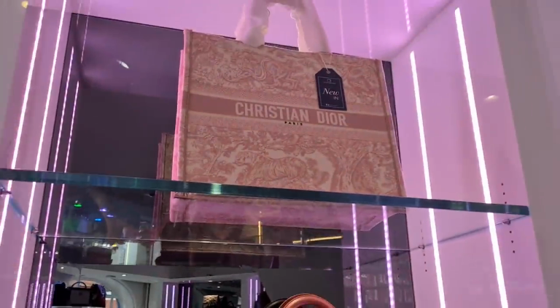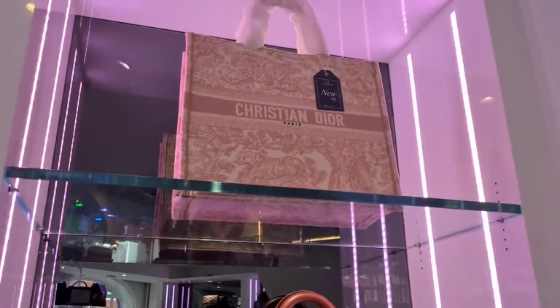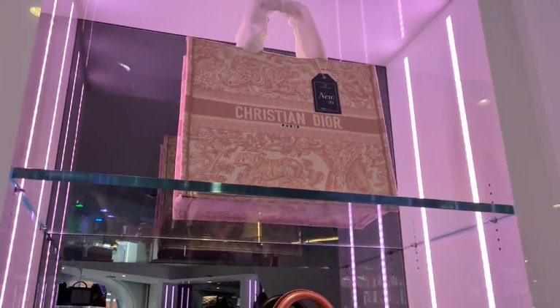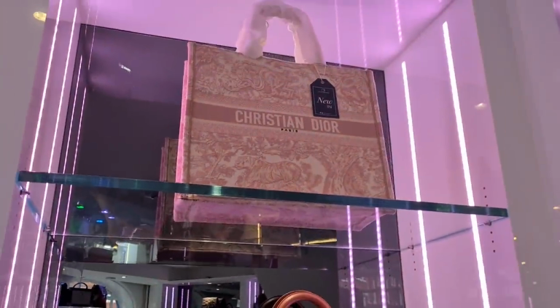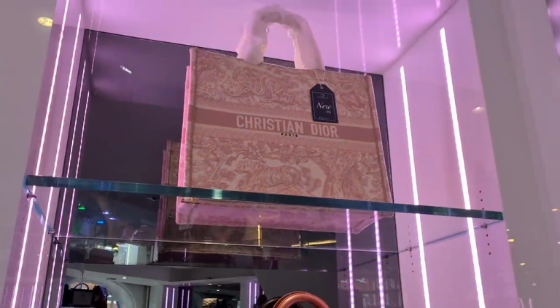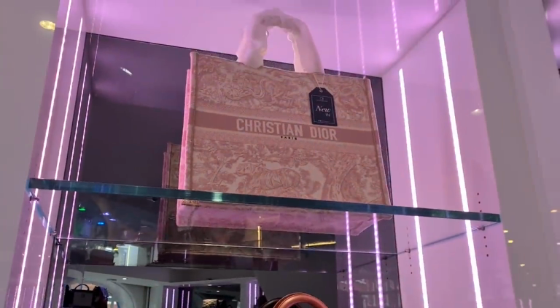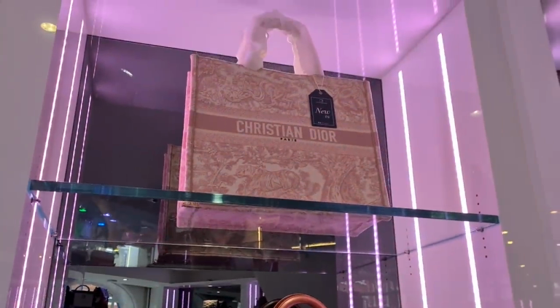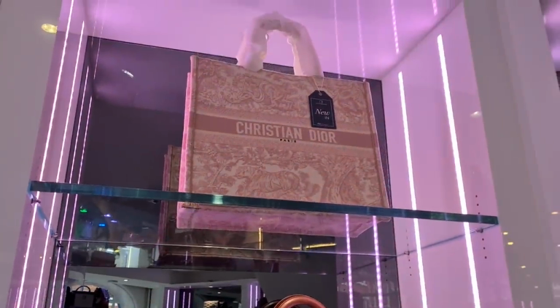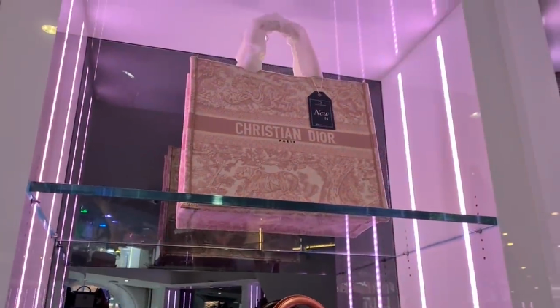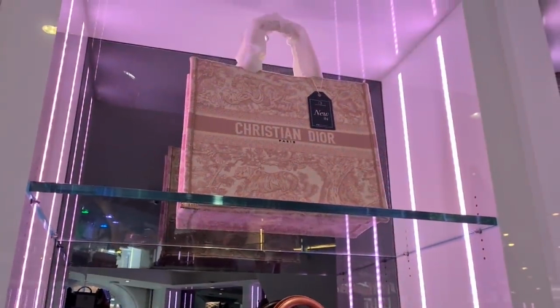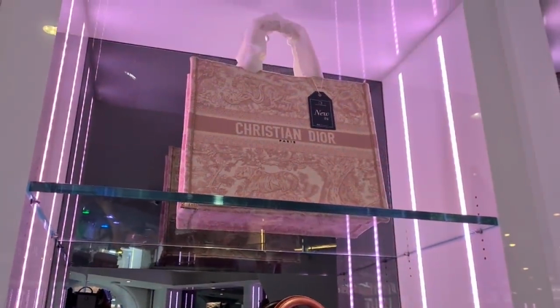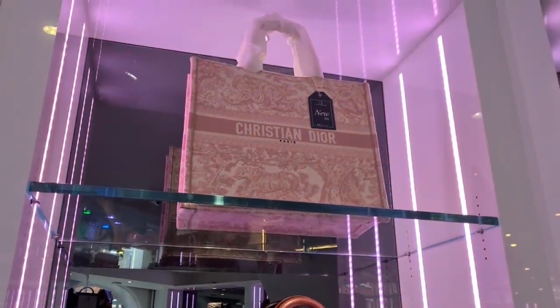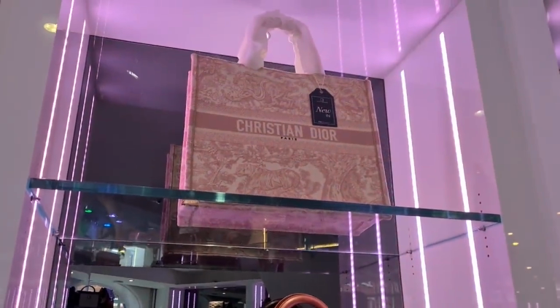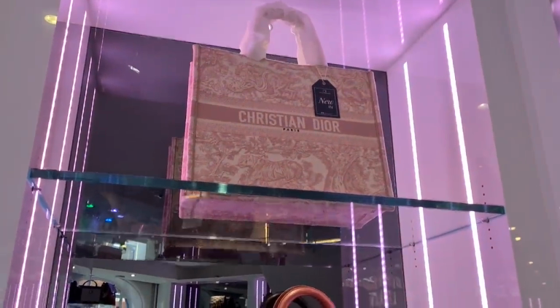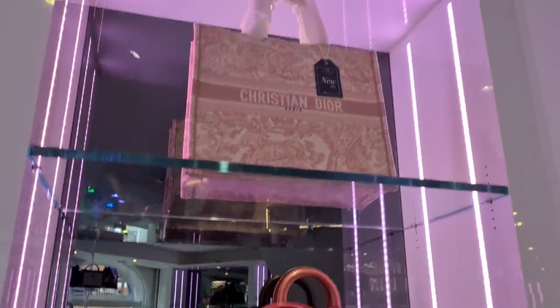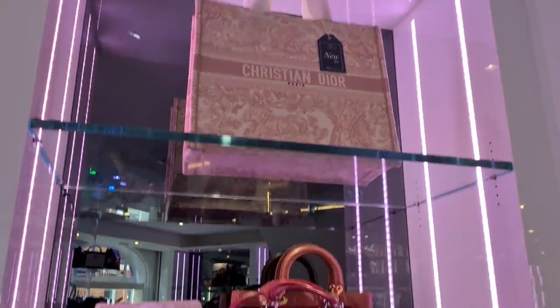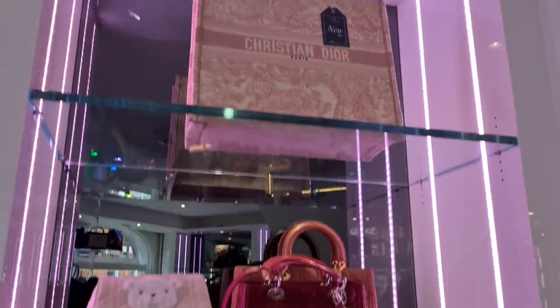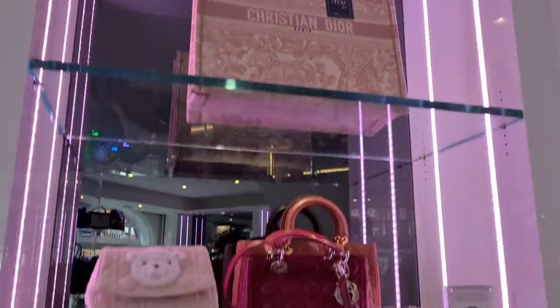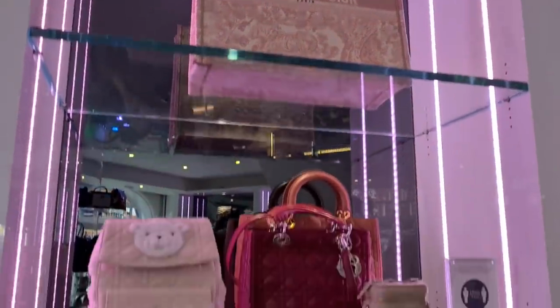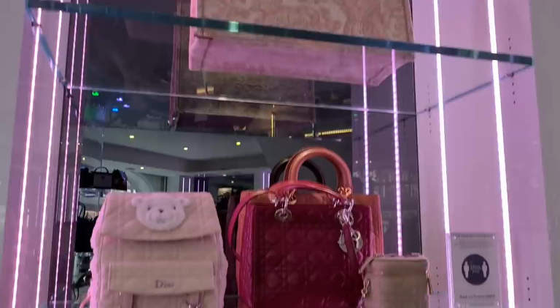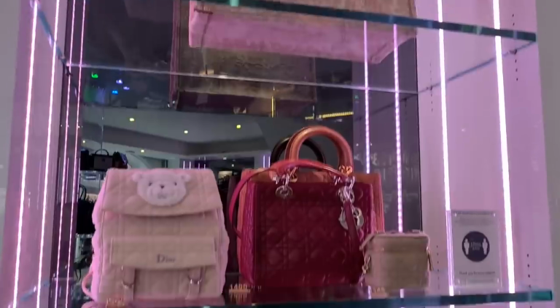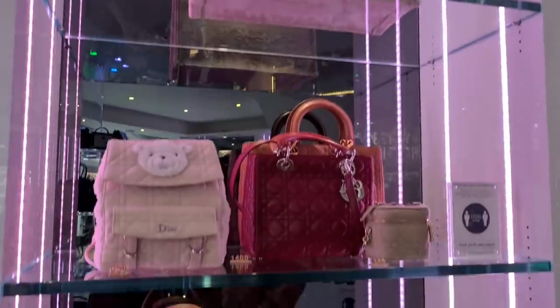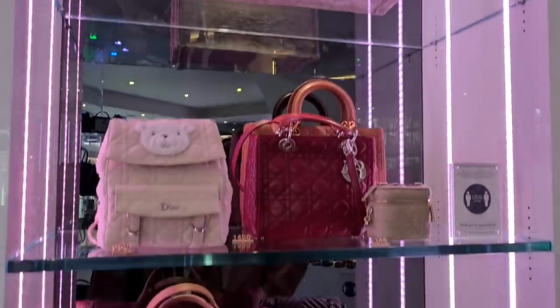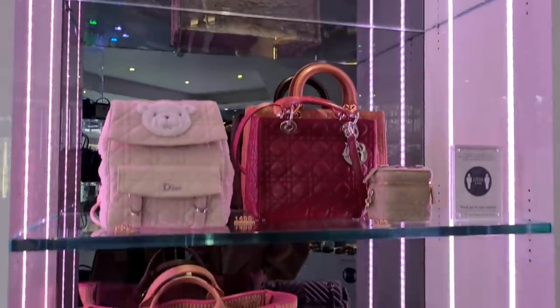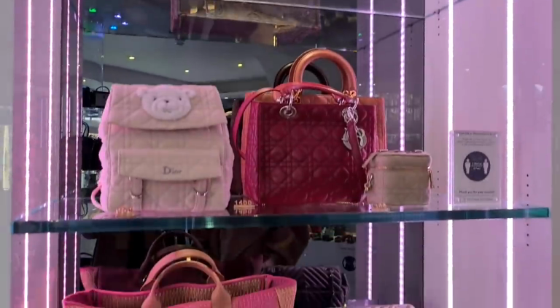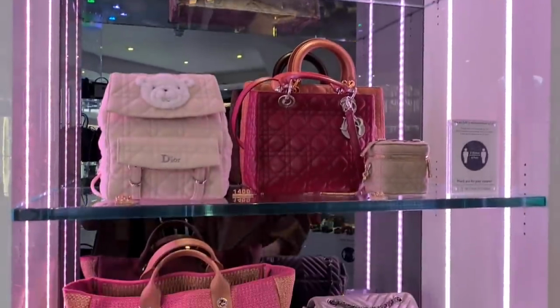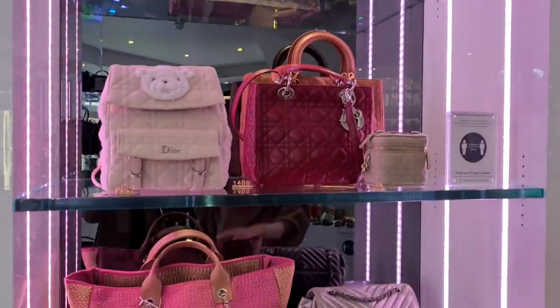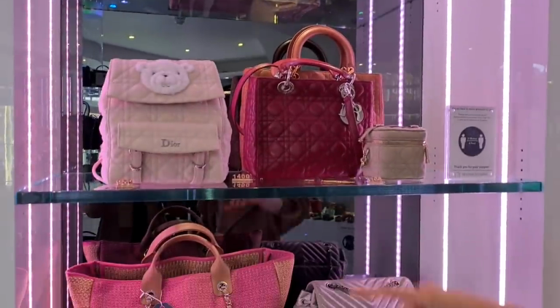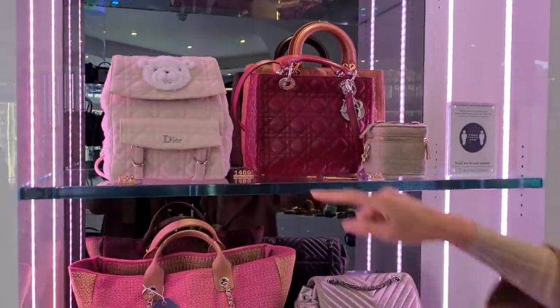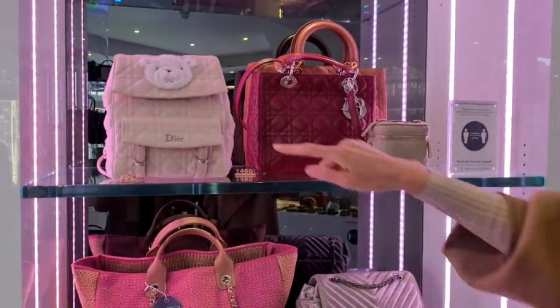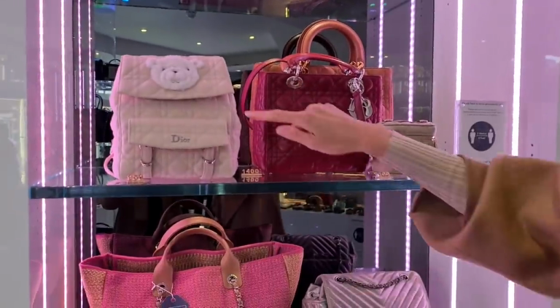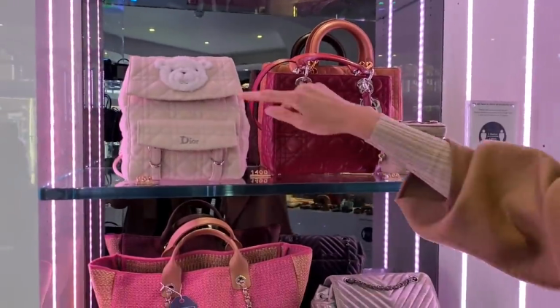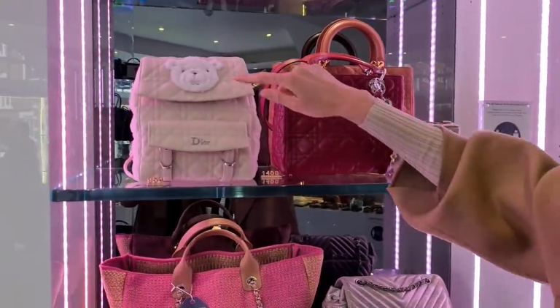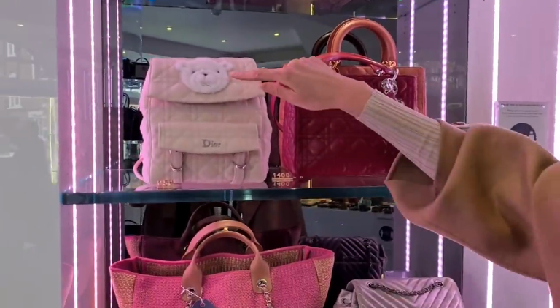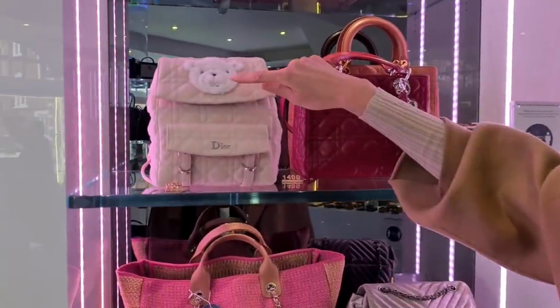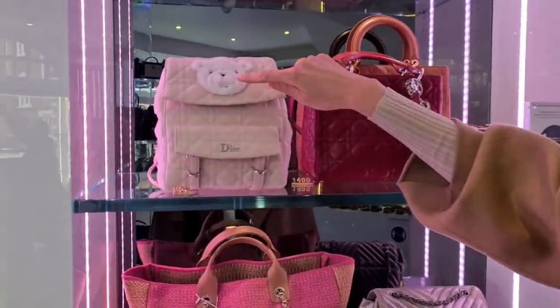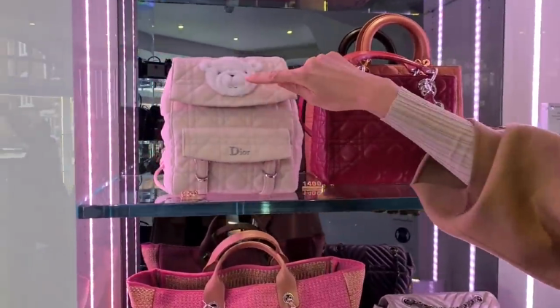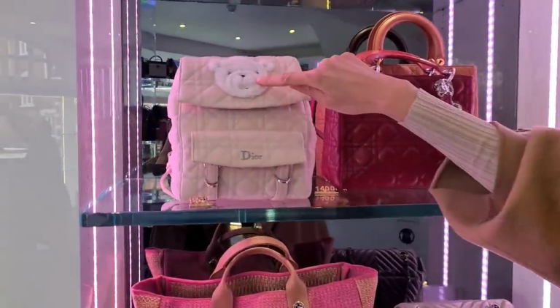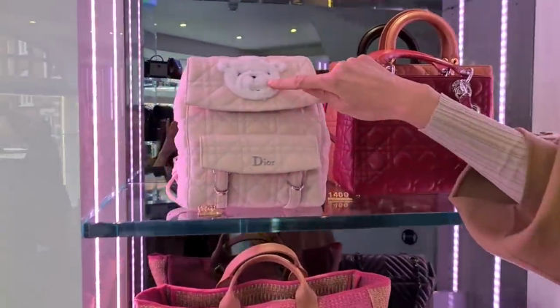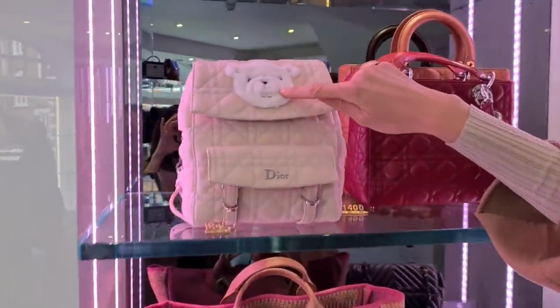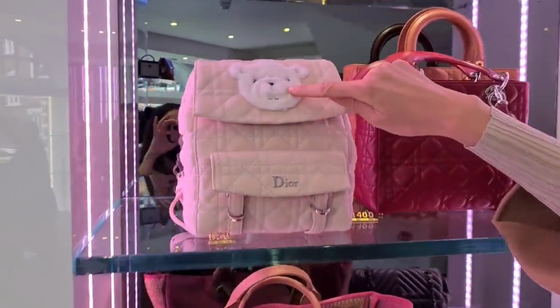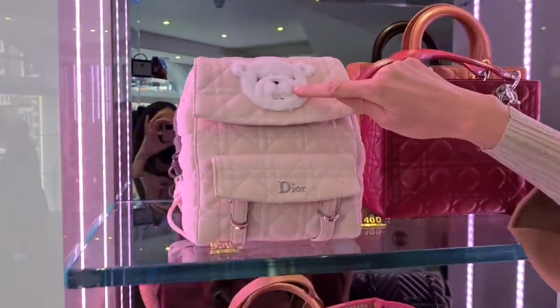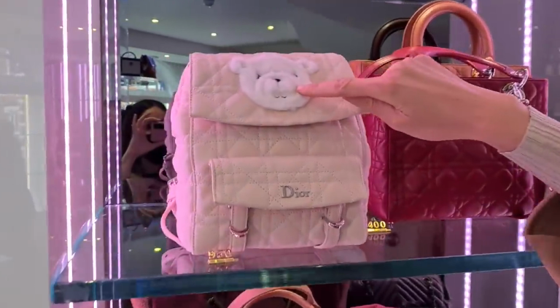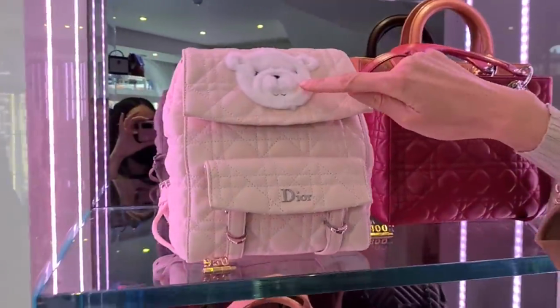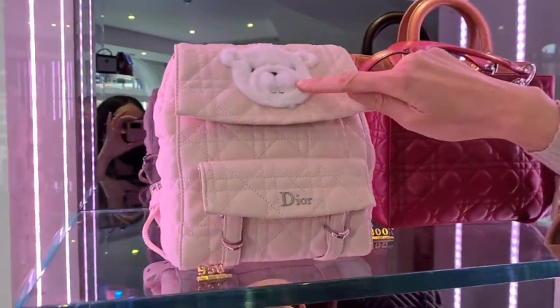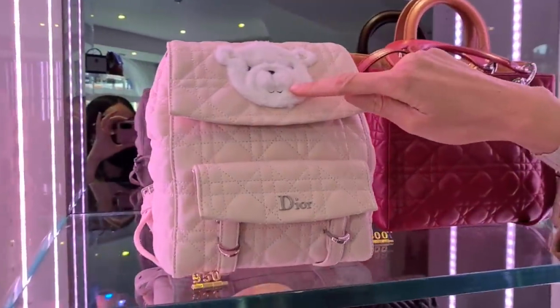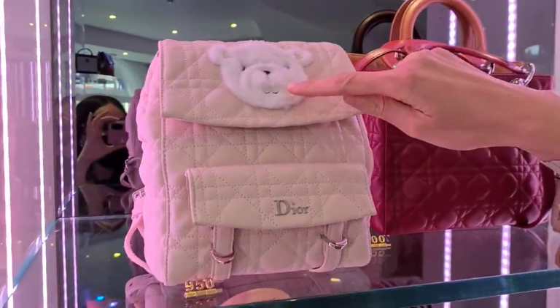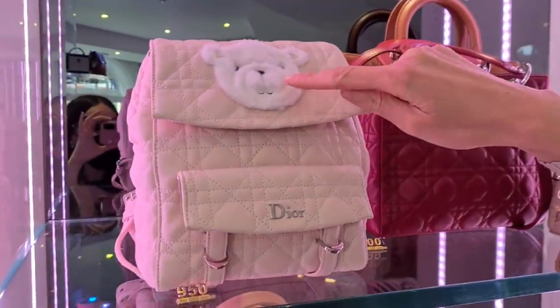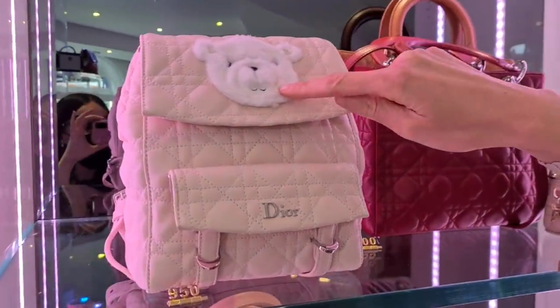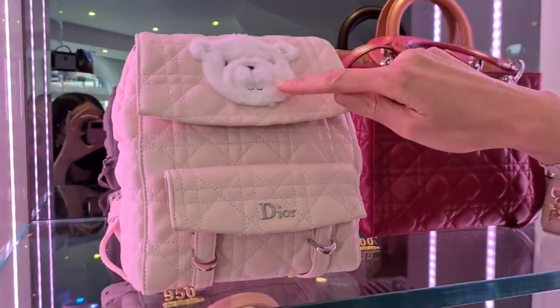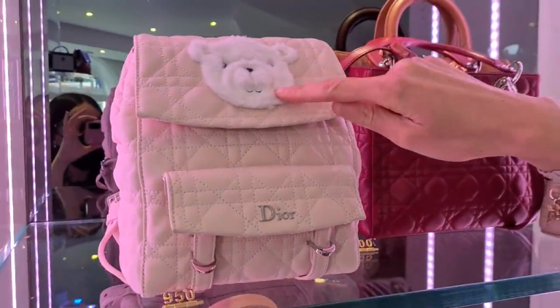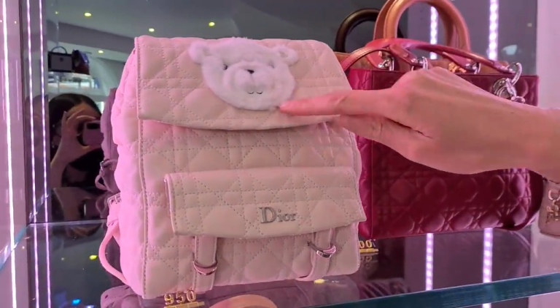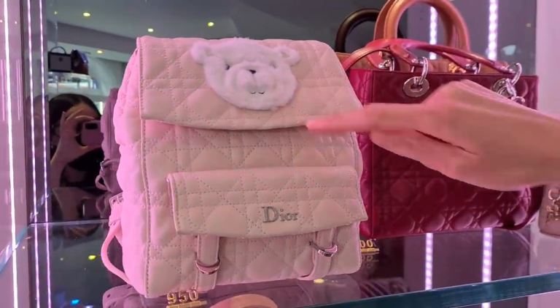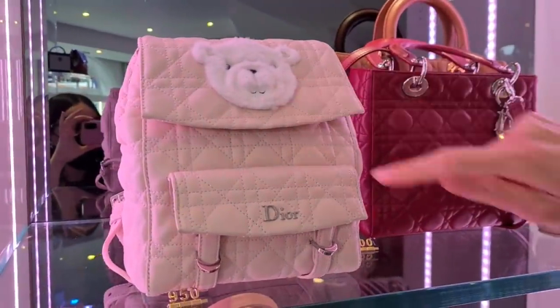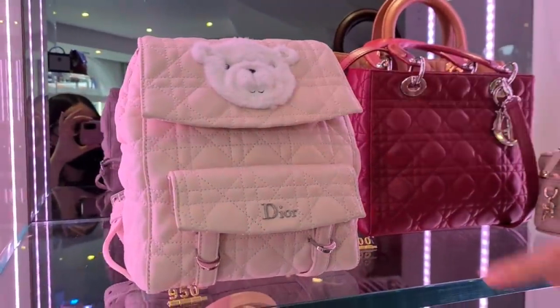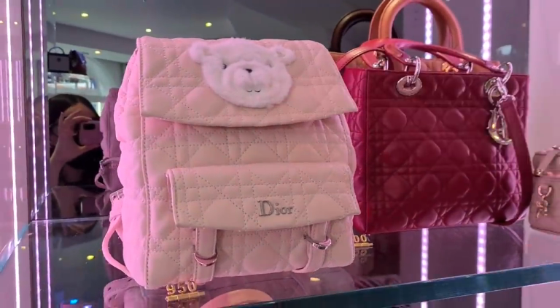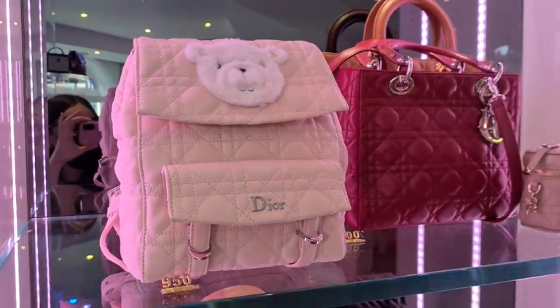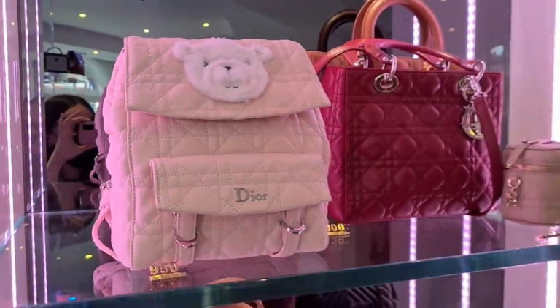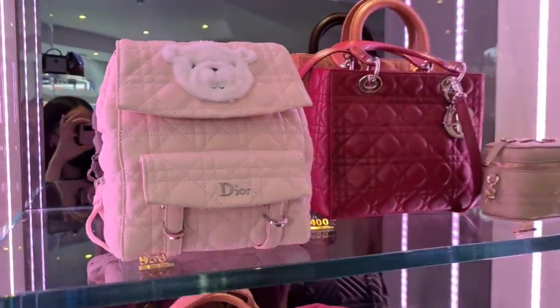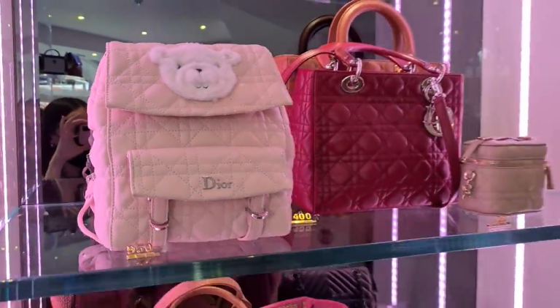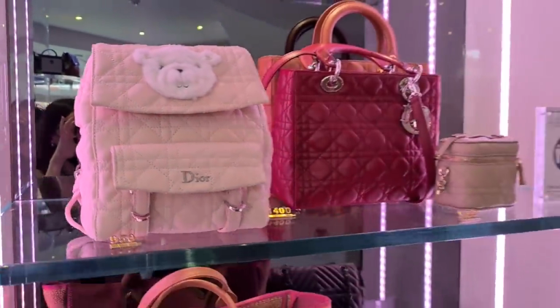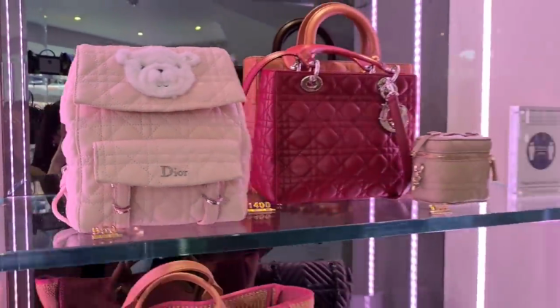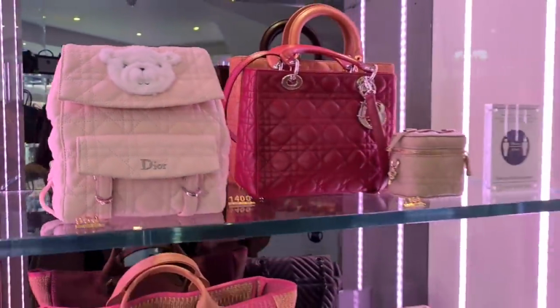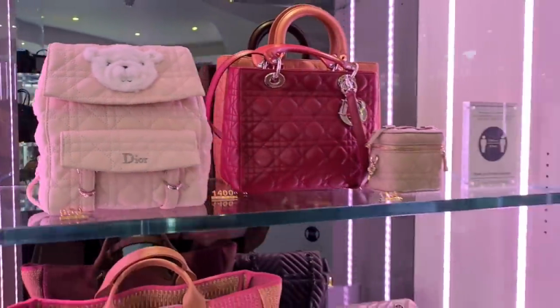It's like in store! Oh my god, look at this — a baby Dior backpack. This is really cute.